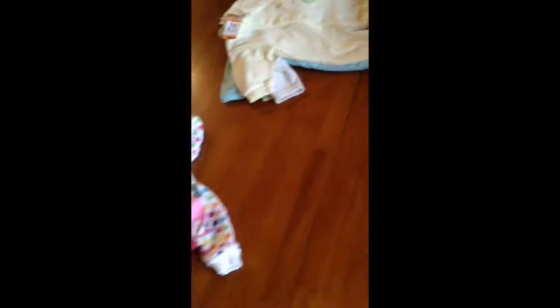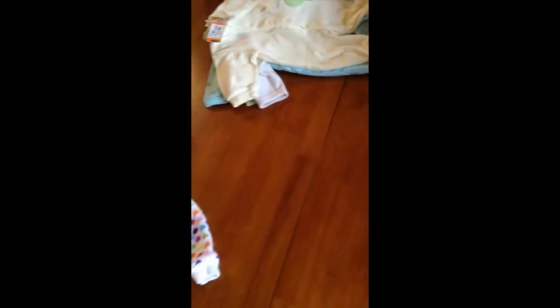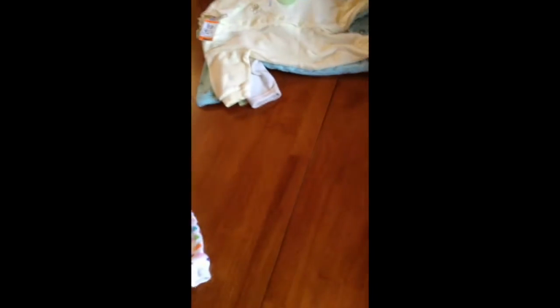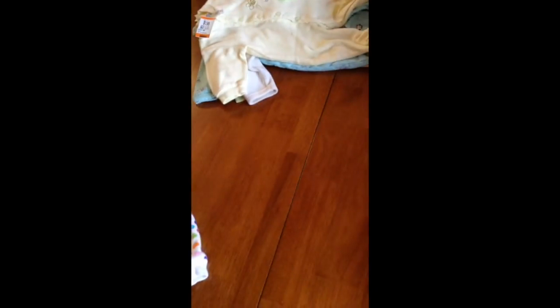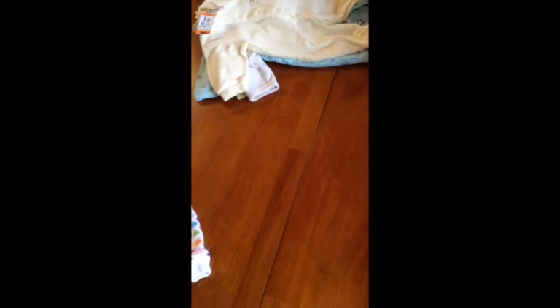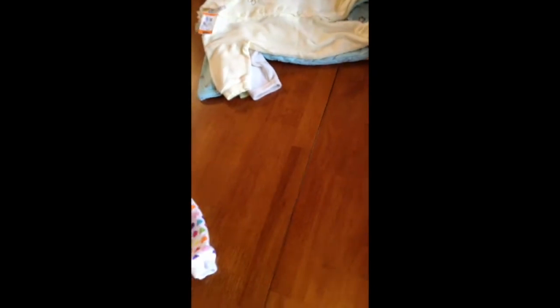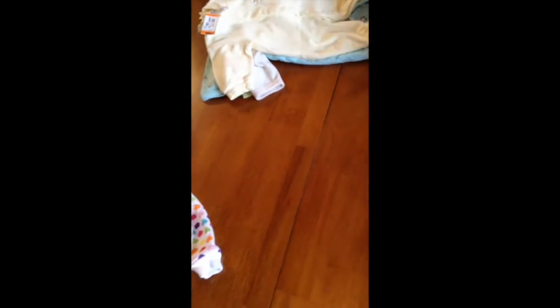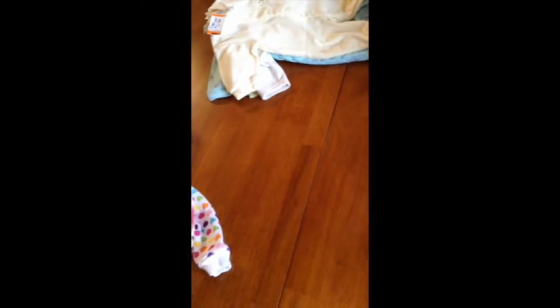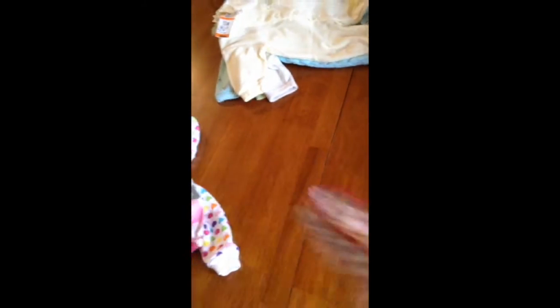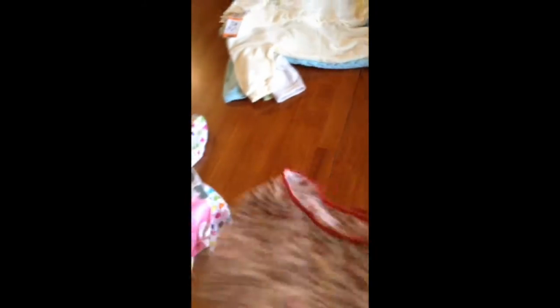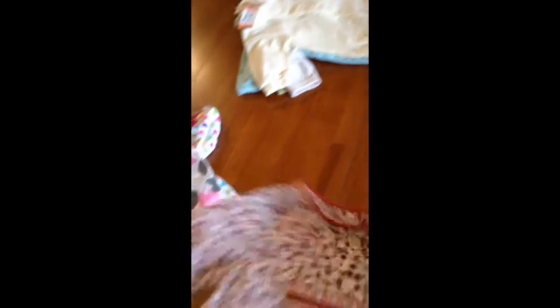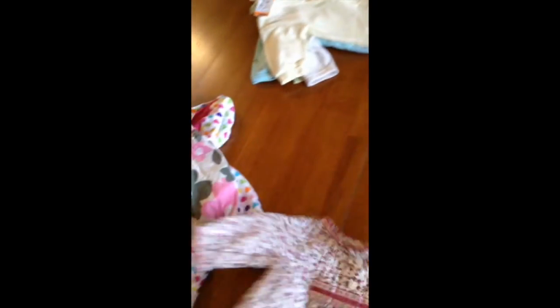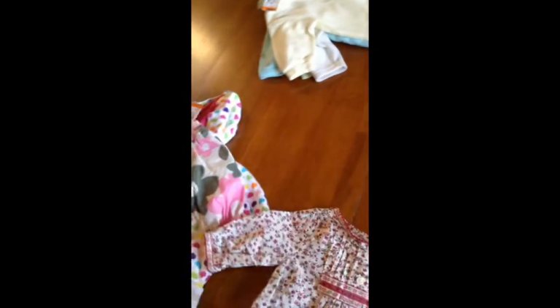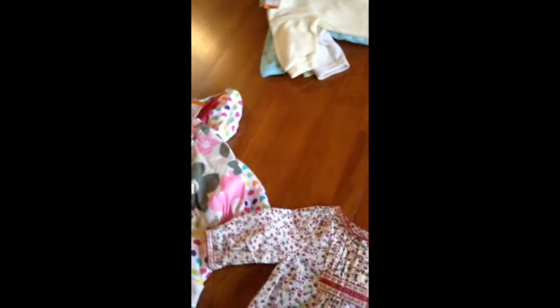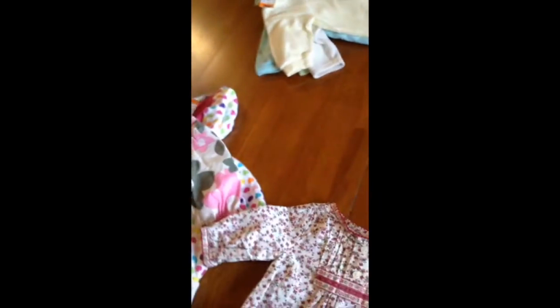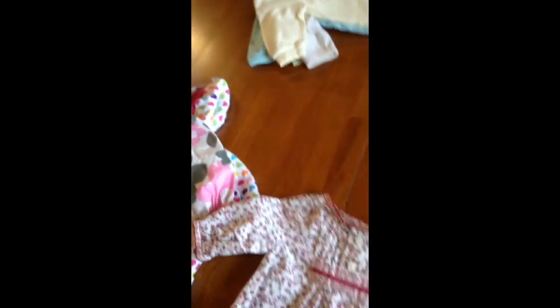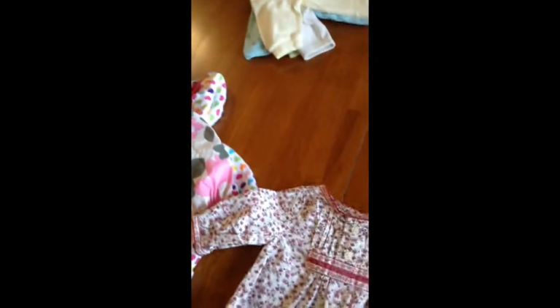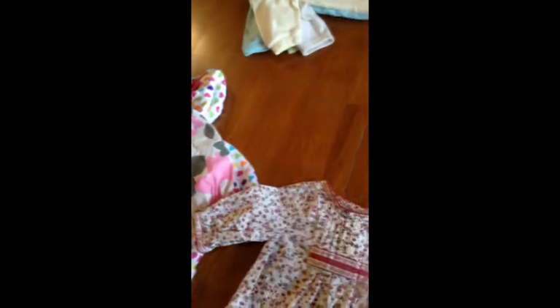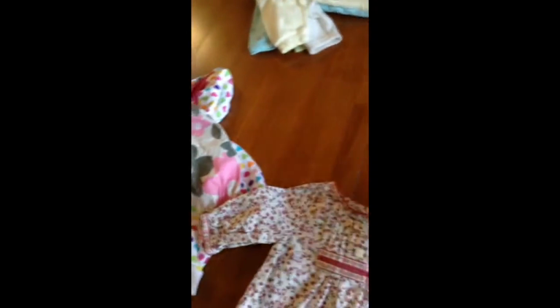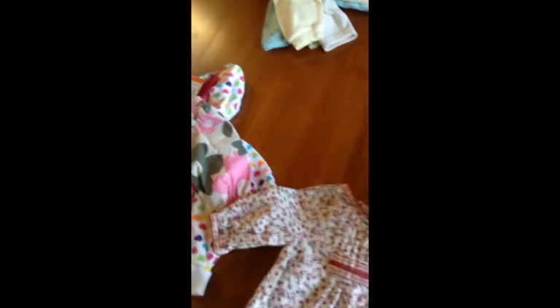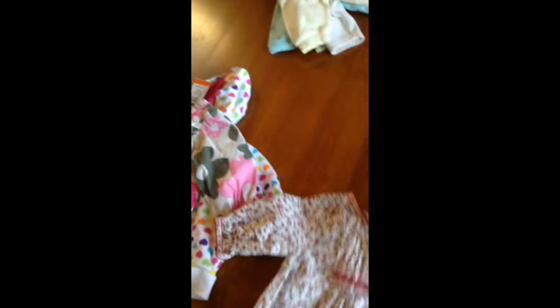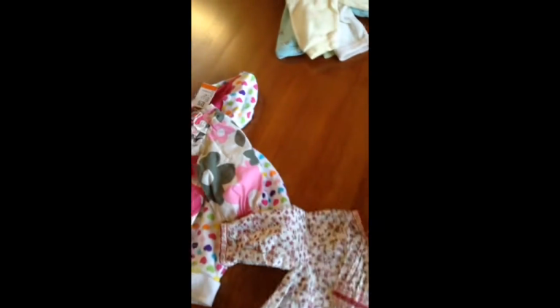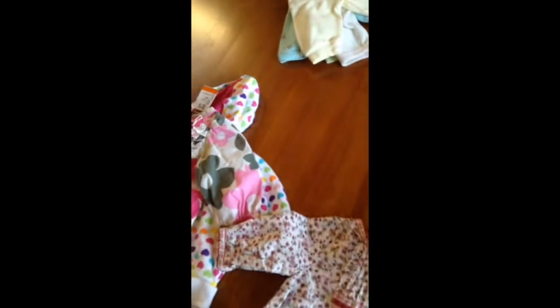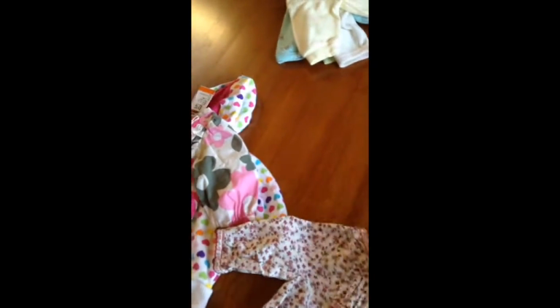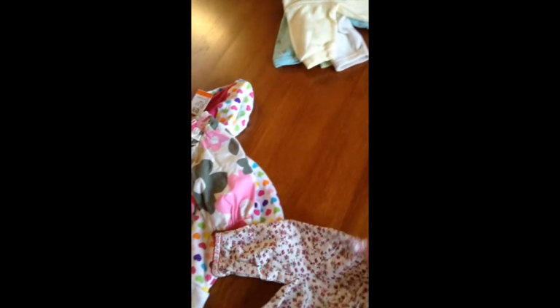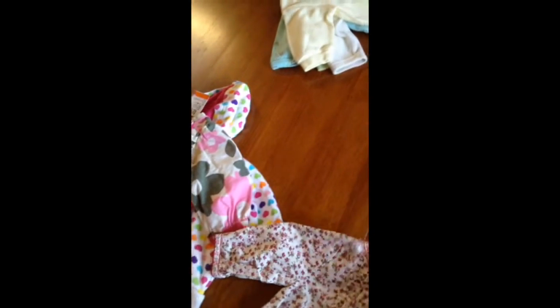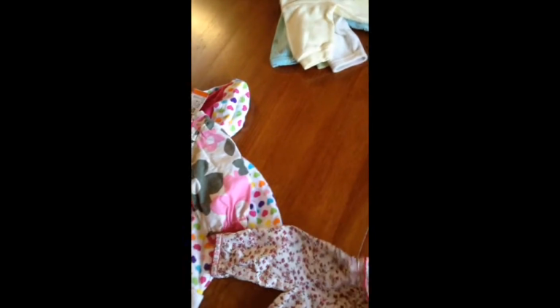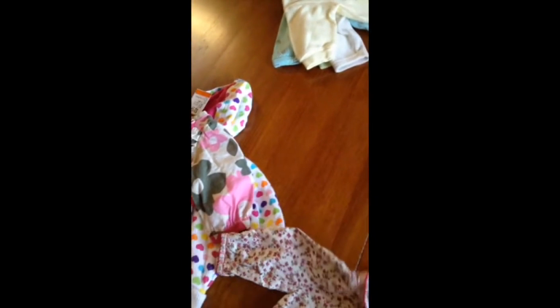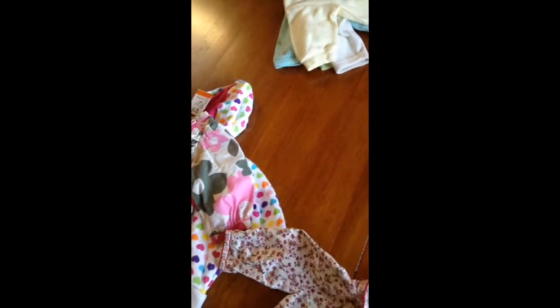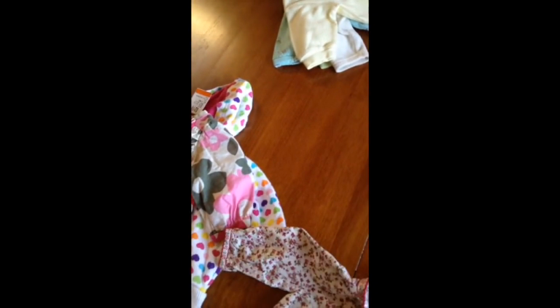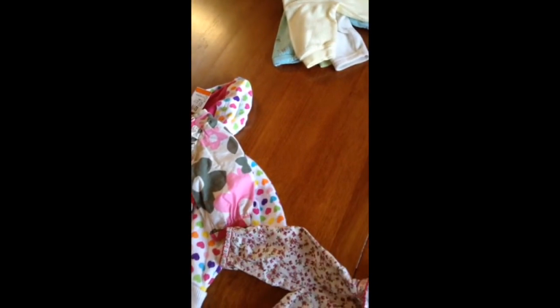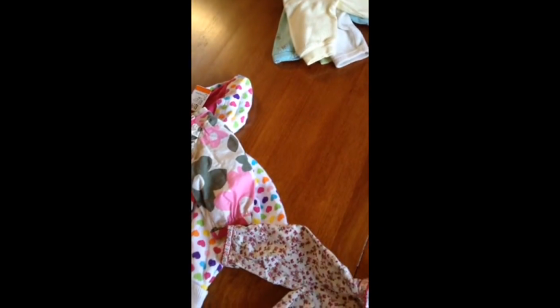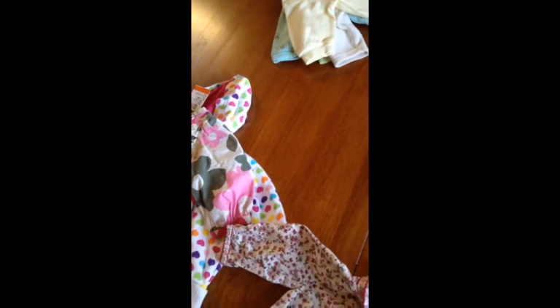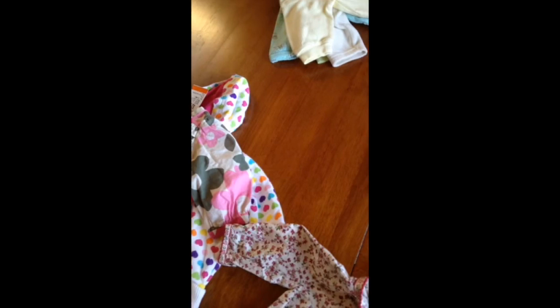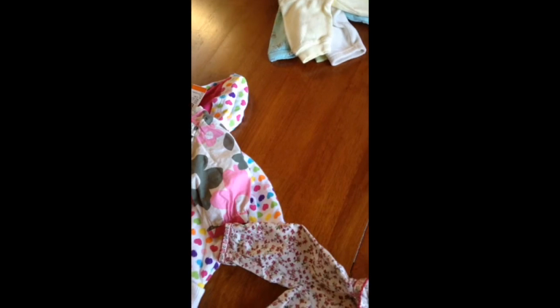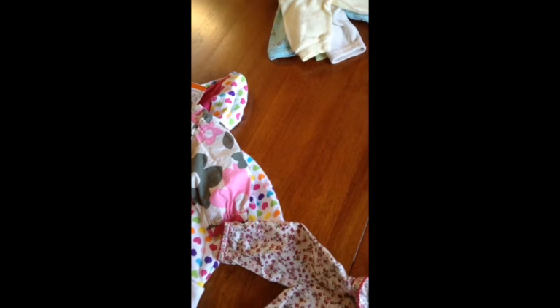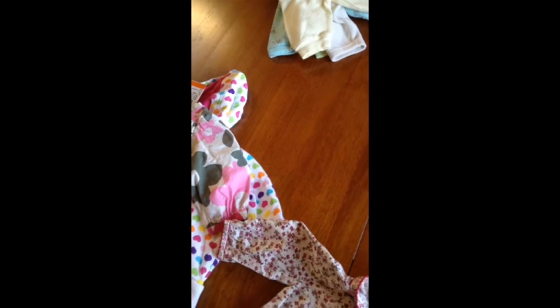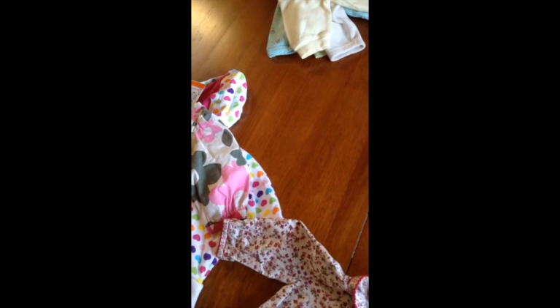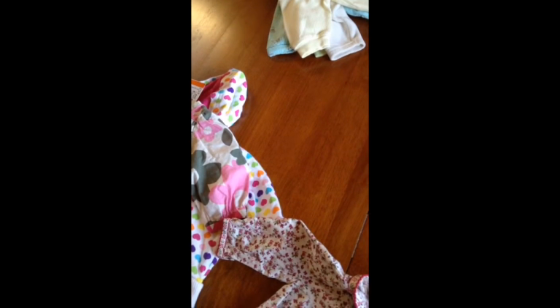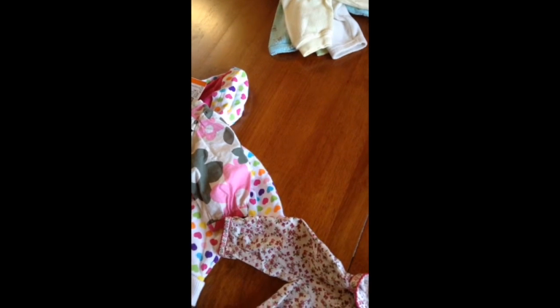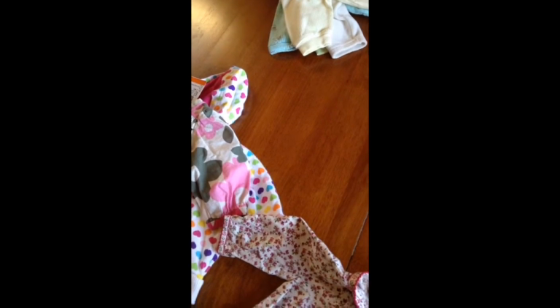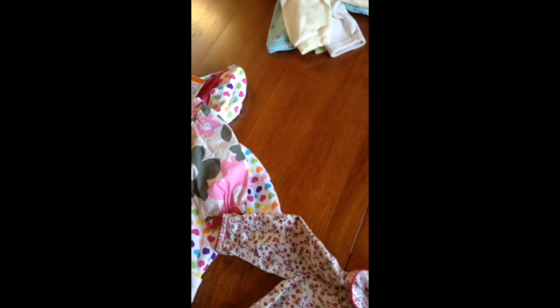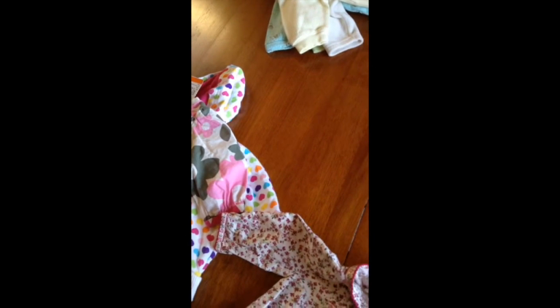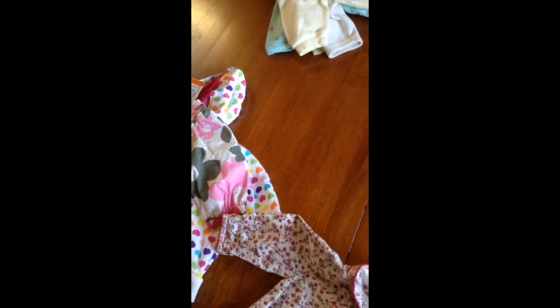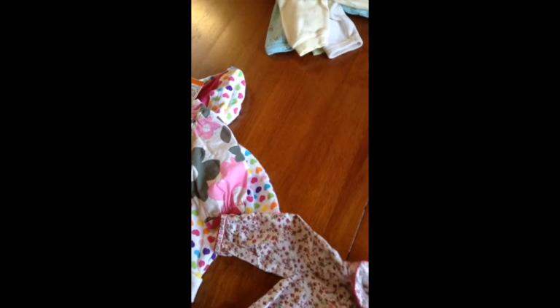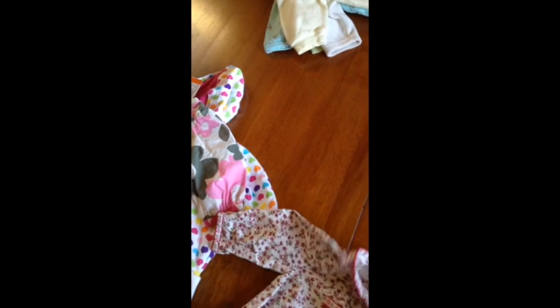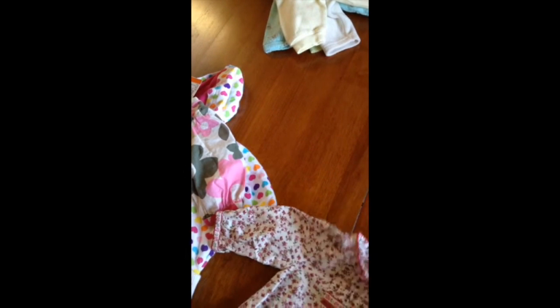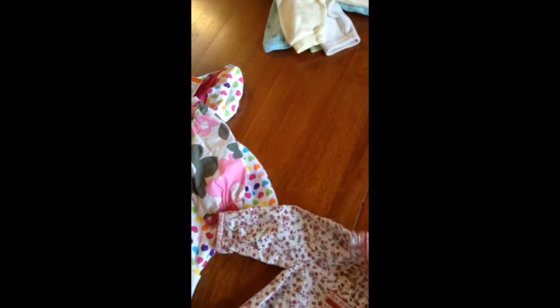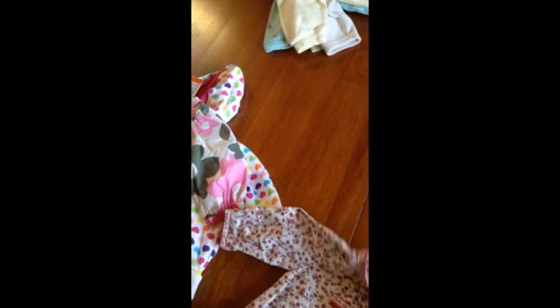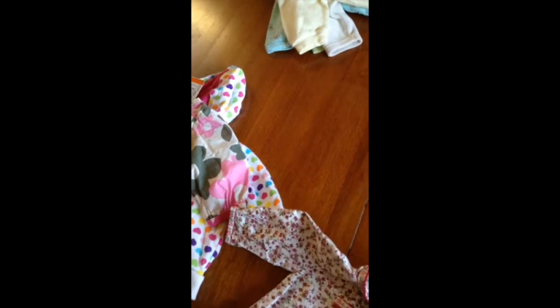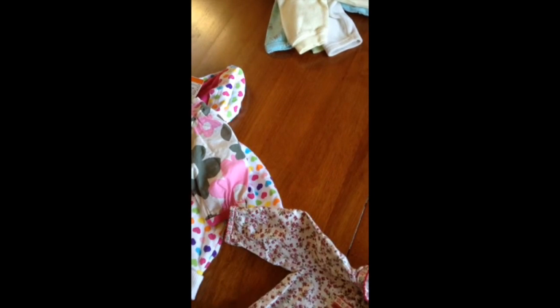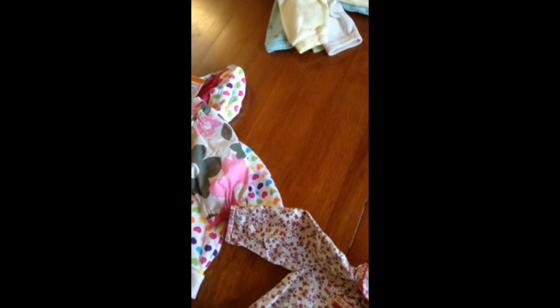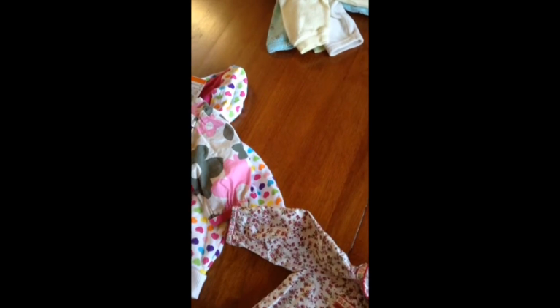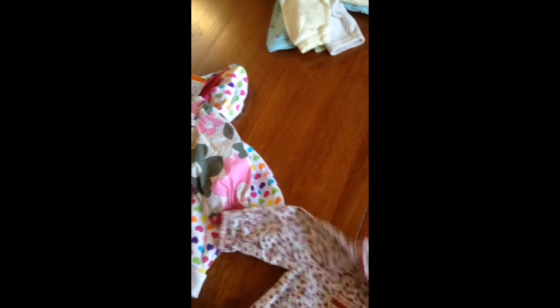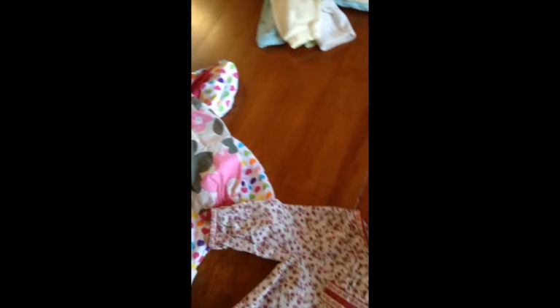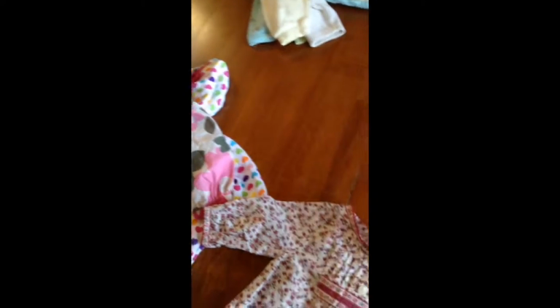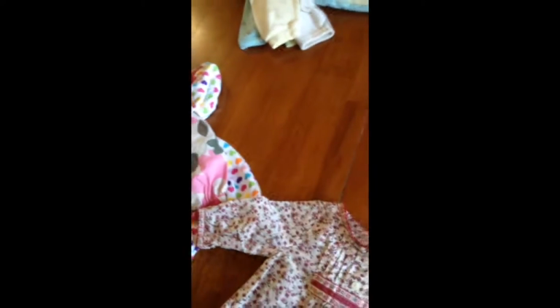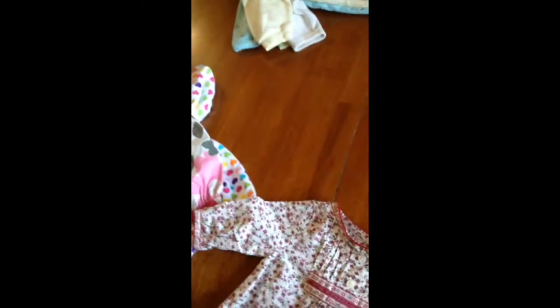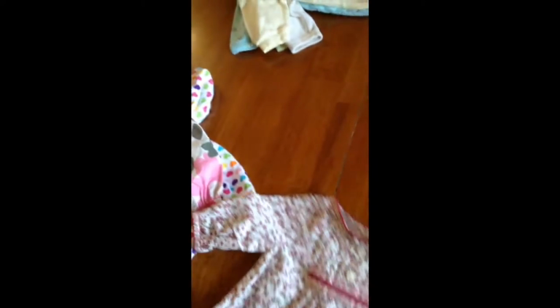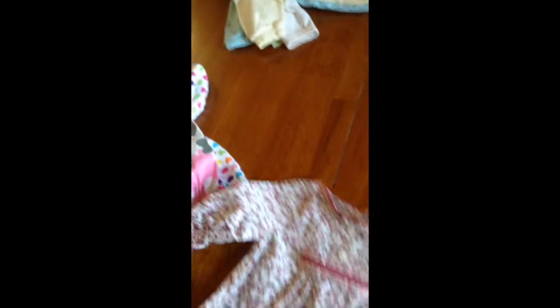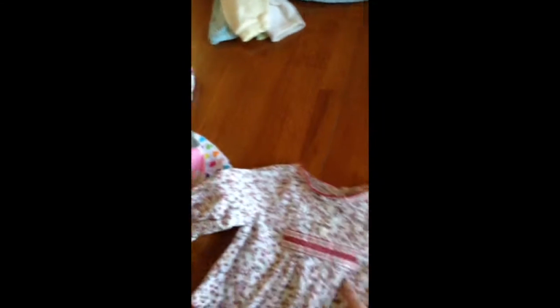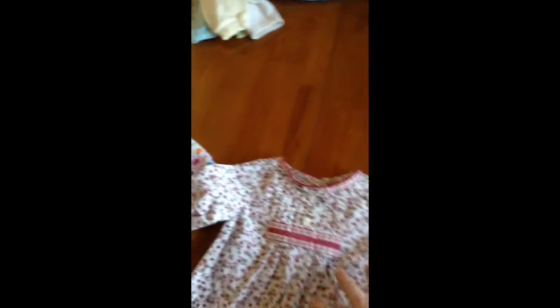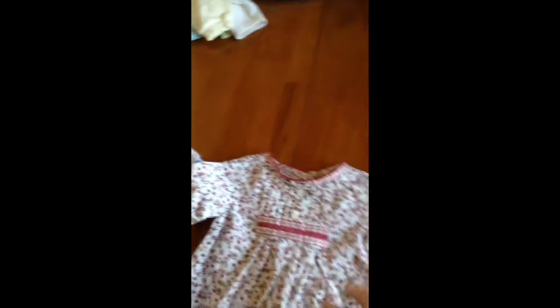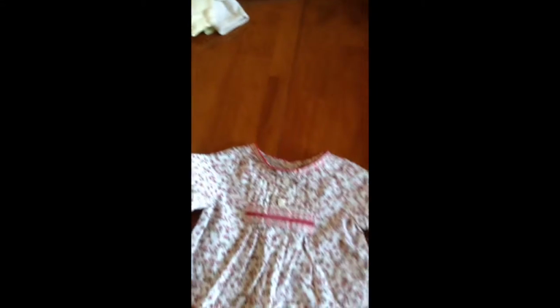I also got another top. It's from Faded Glory and it was $0.75.